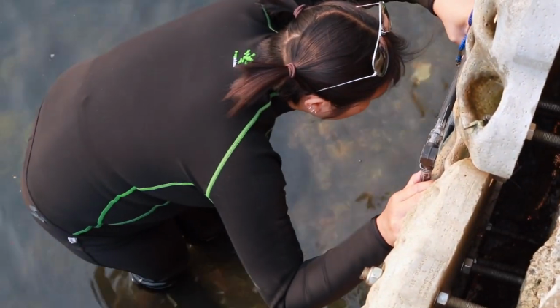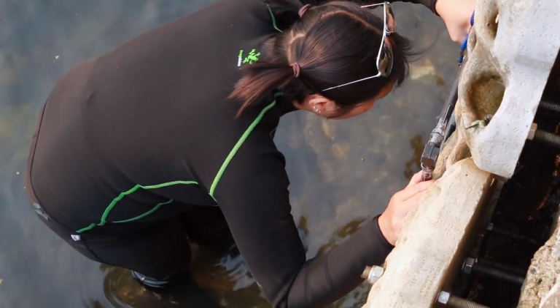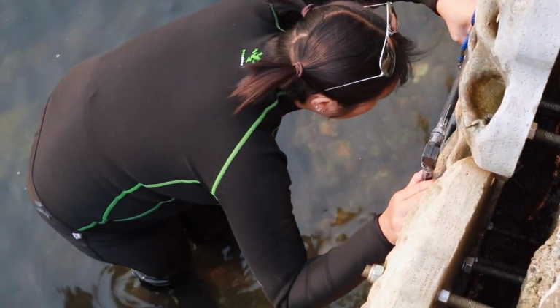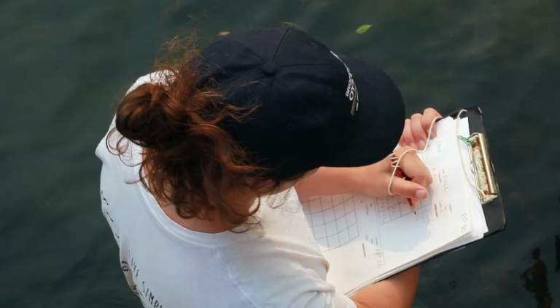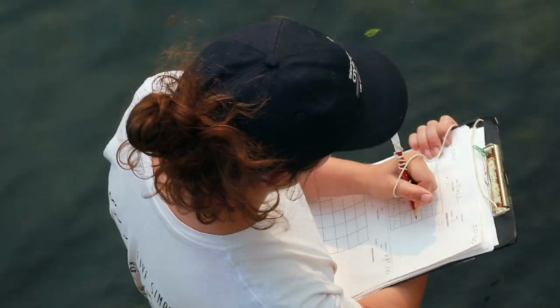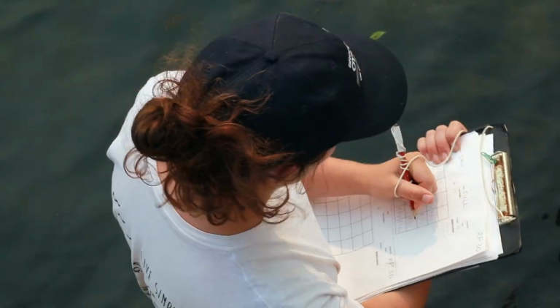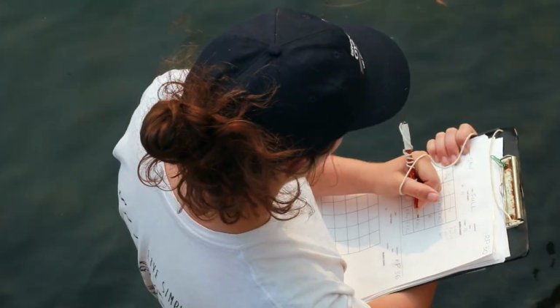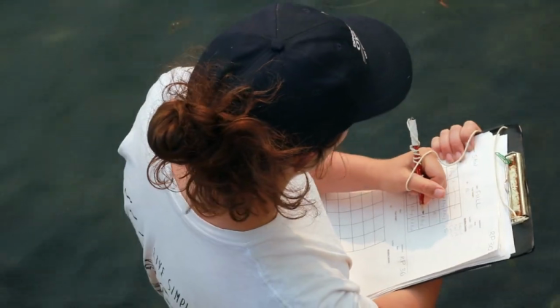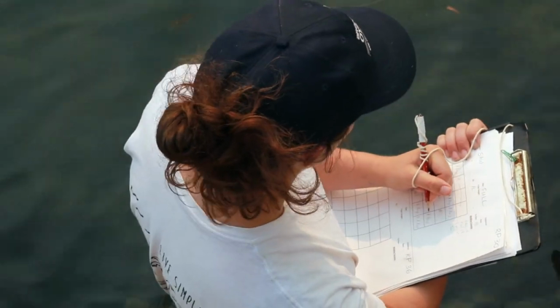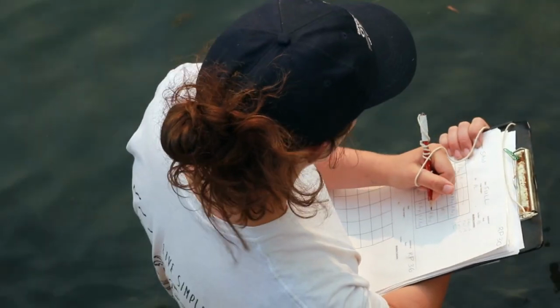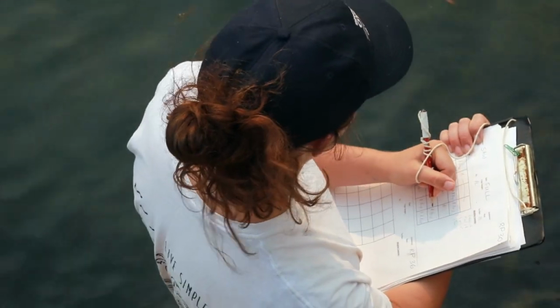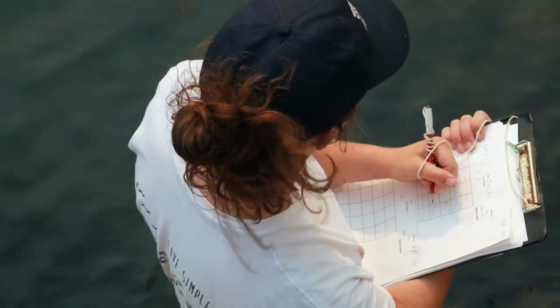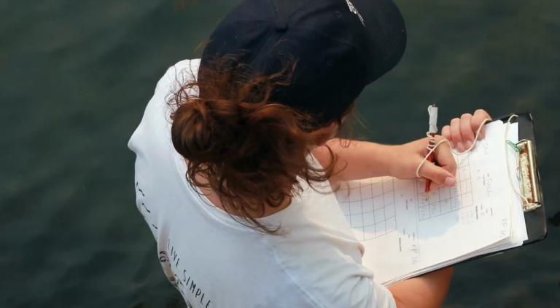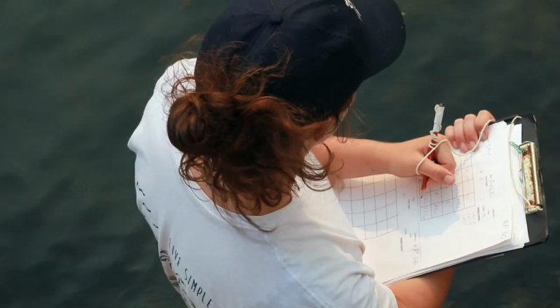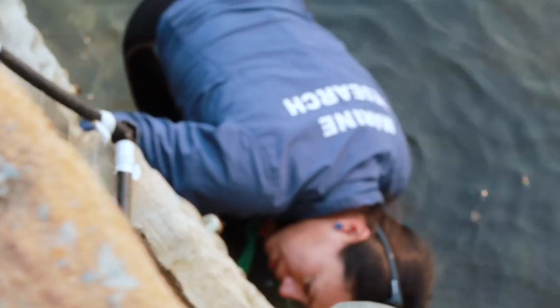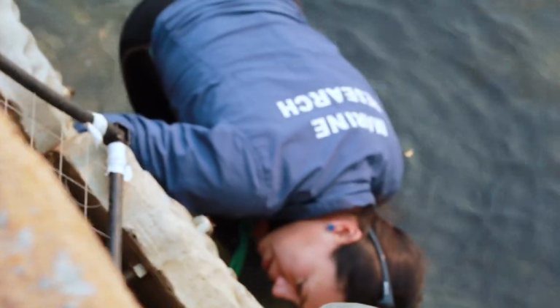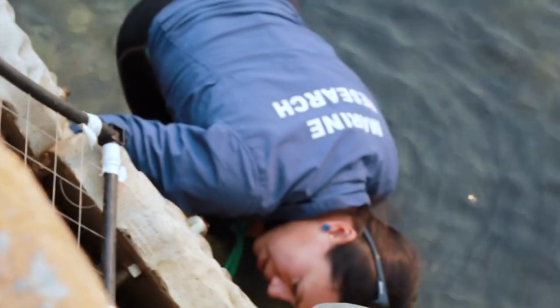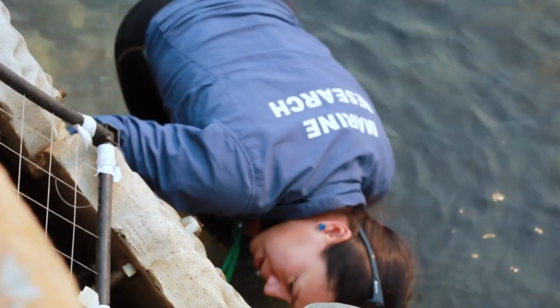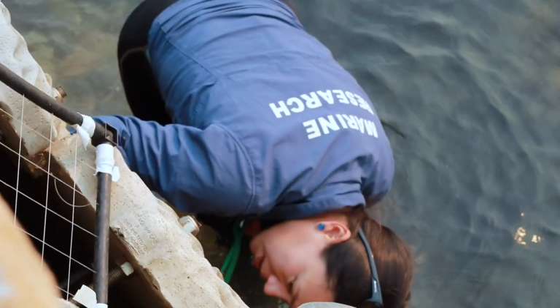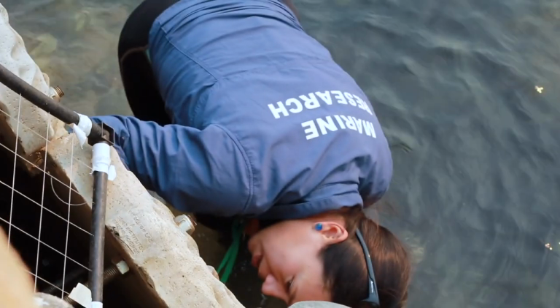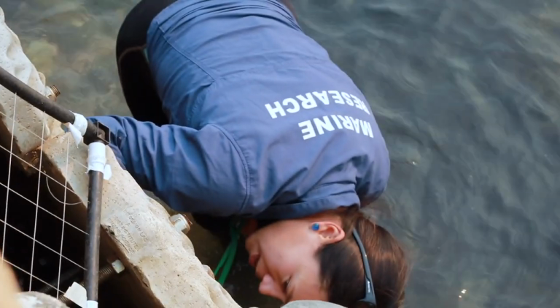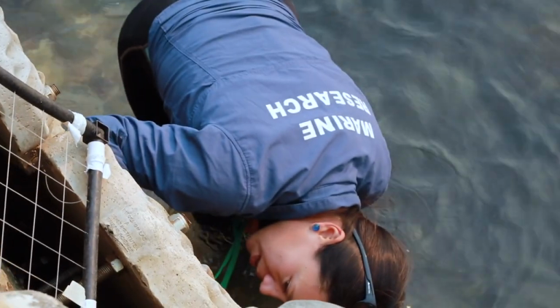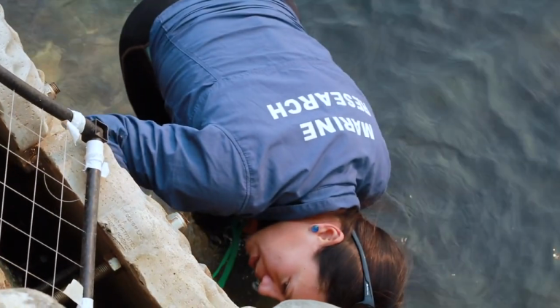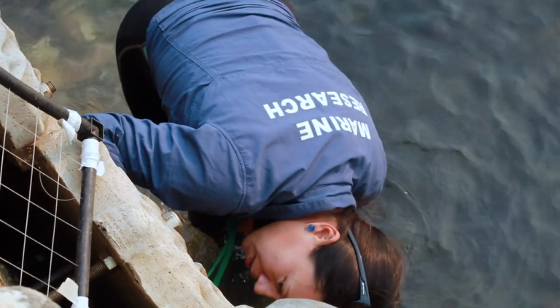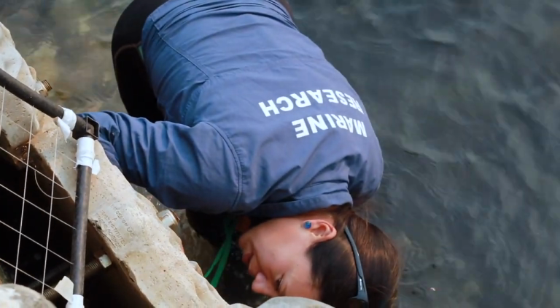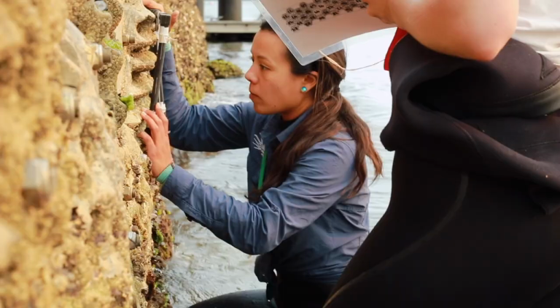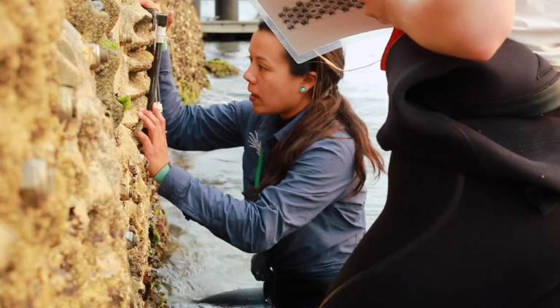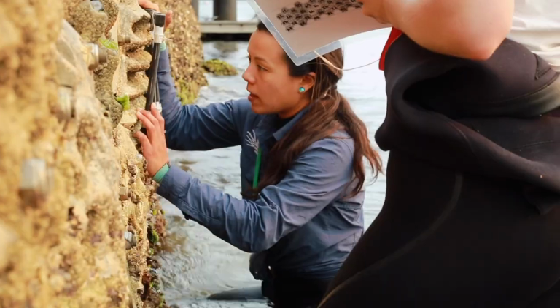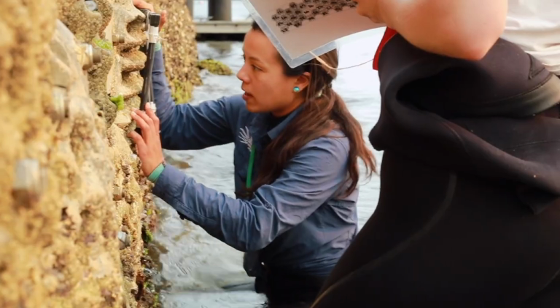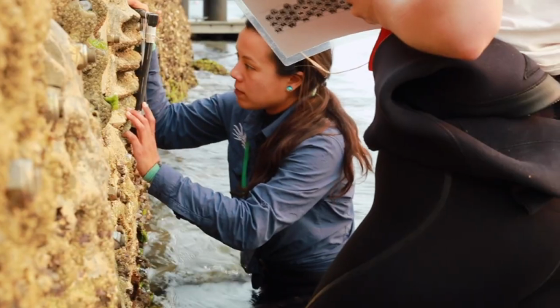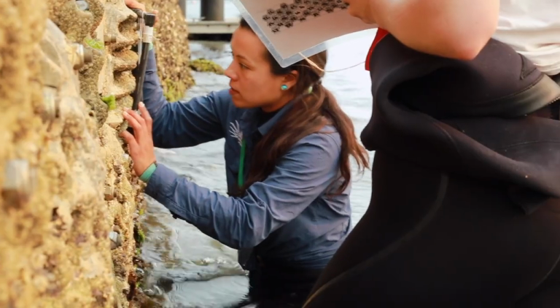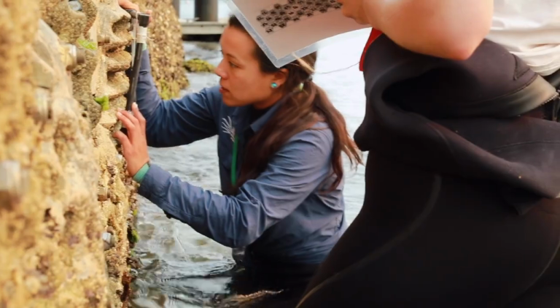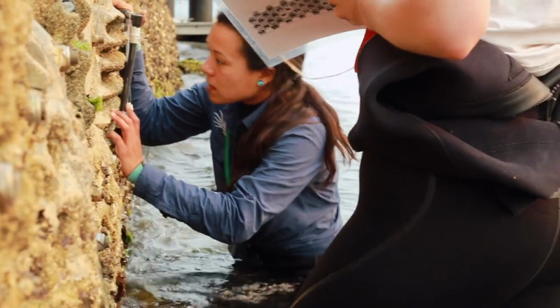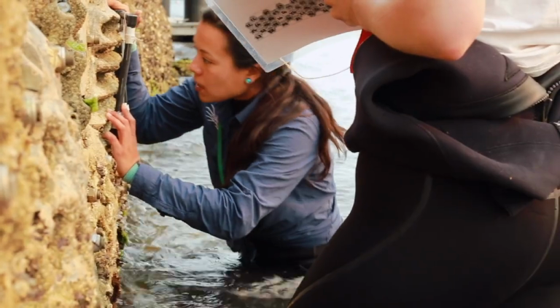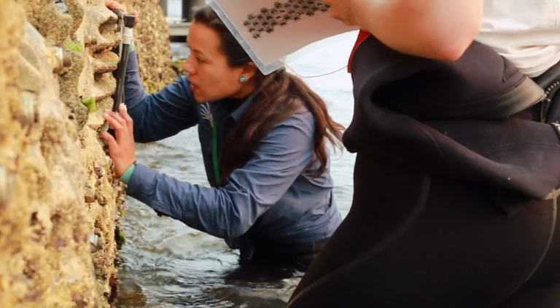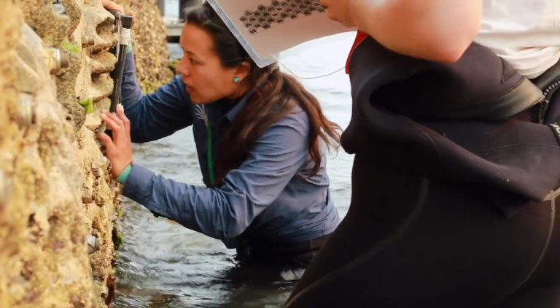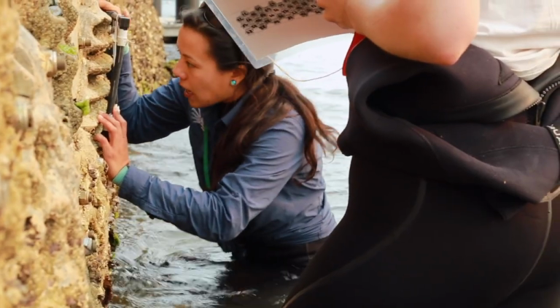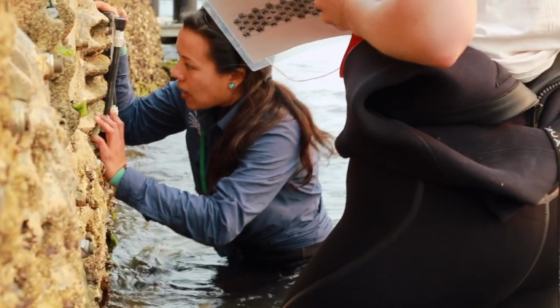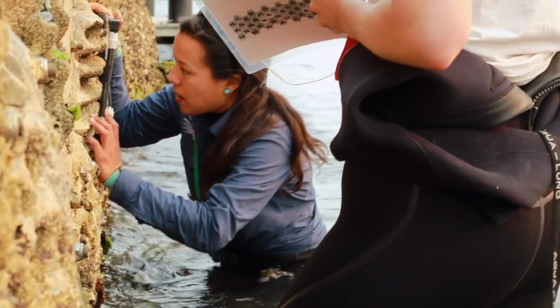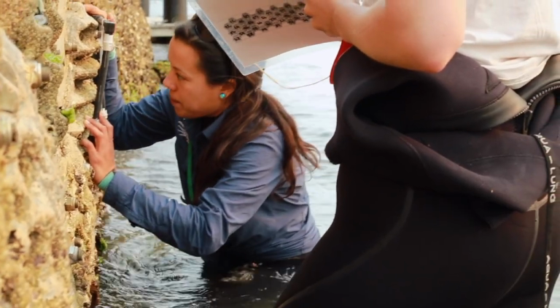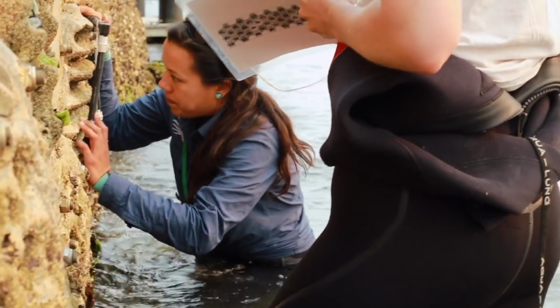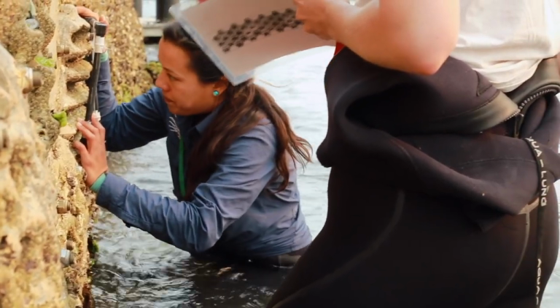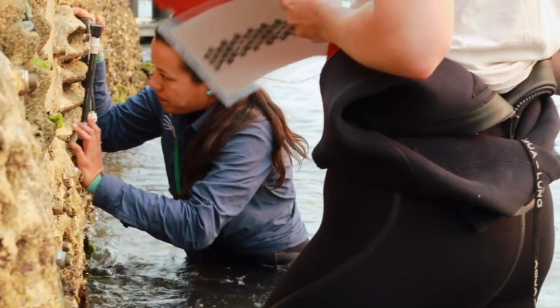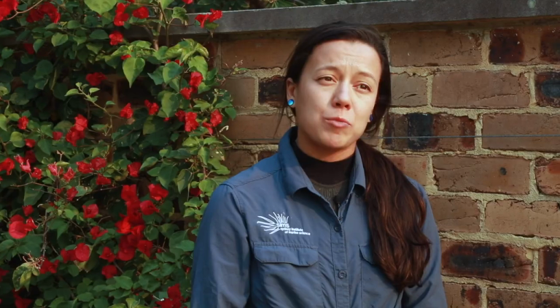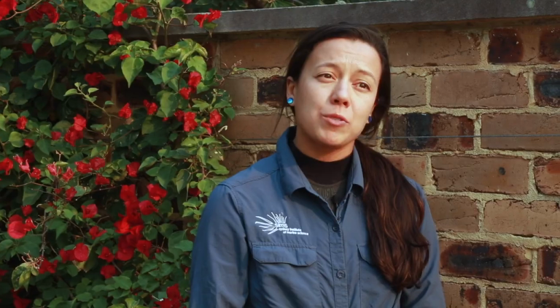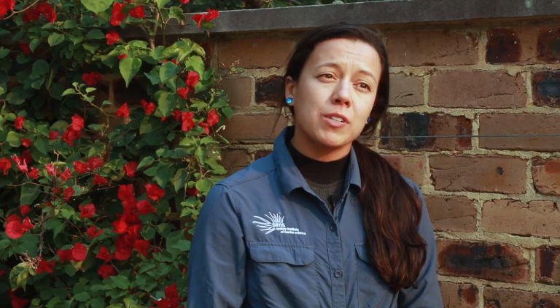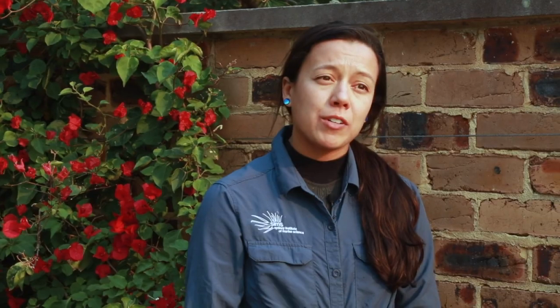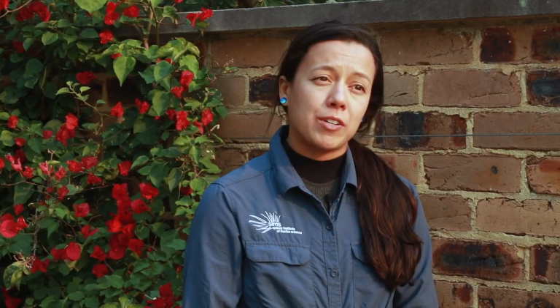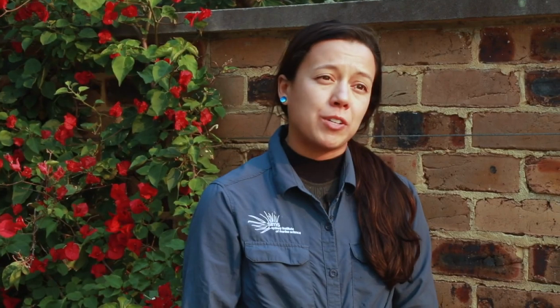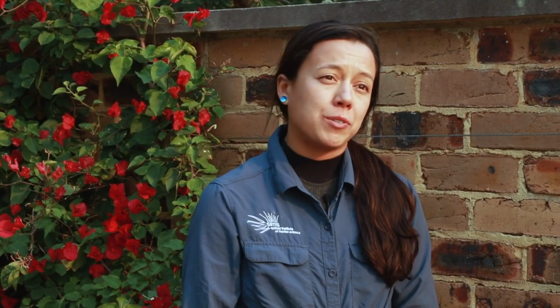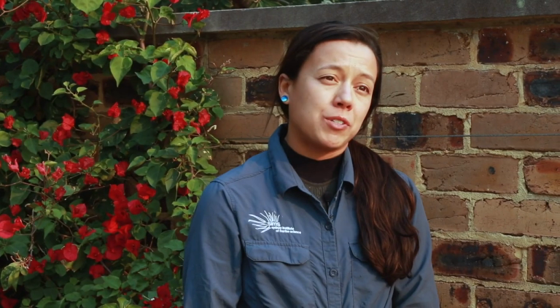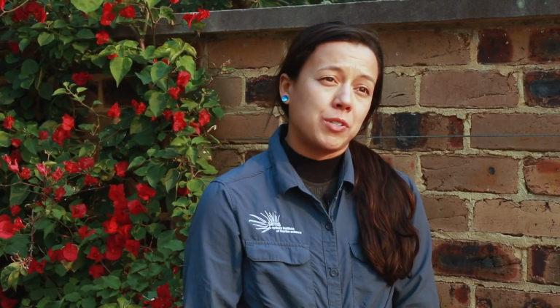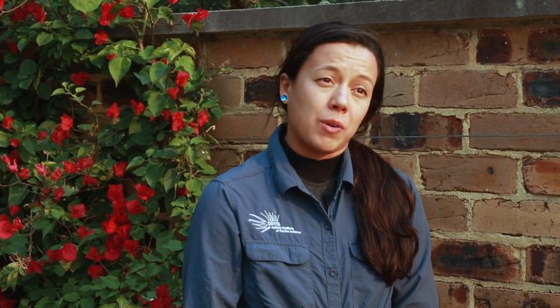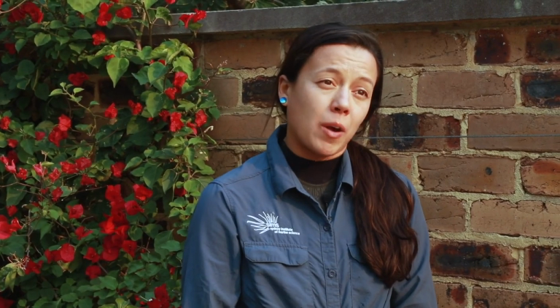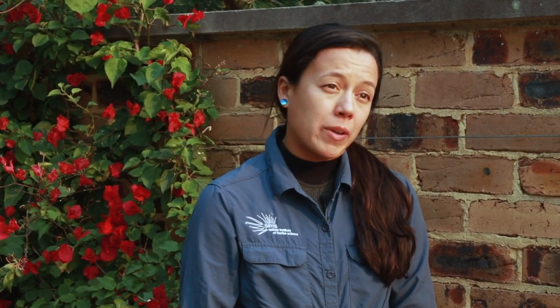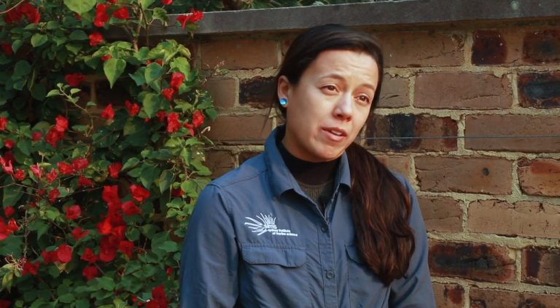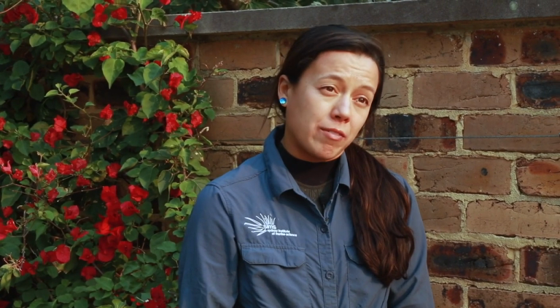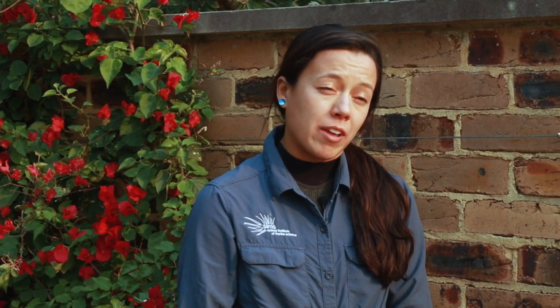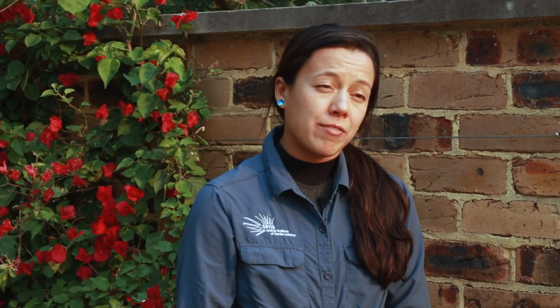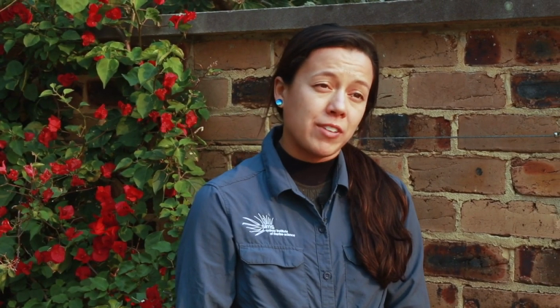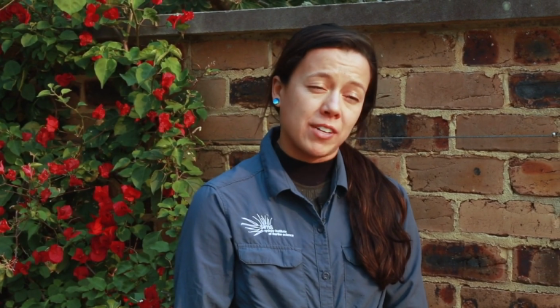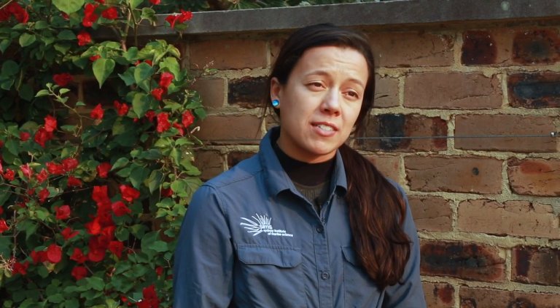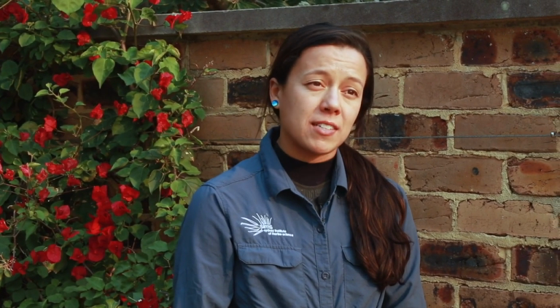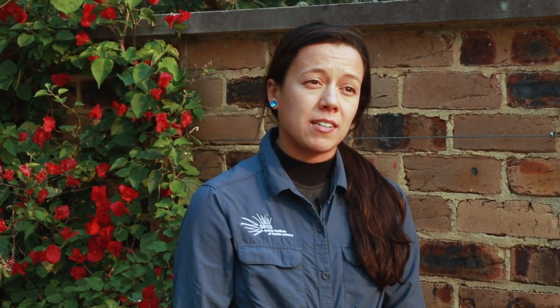We rely on the harbour for so many reasons. Maintaining a beautiful, biodiverse harbour is really critical to our way of life here in Sydney.